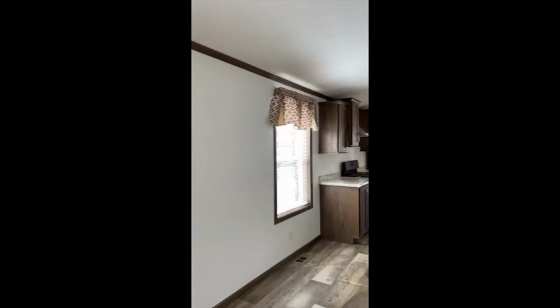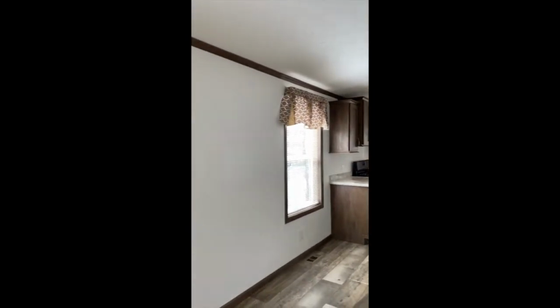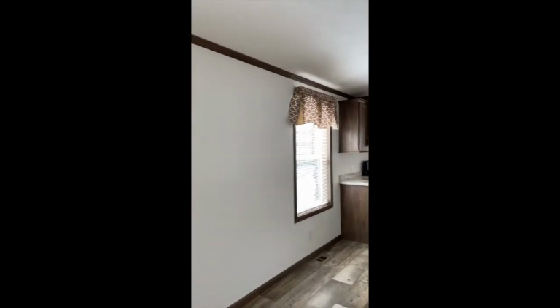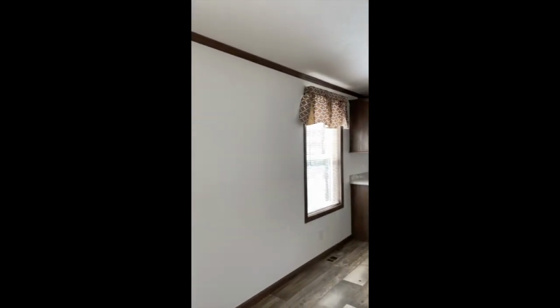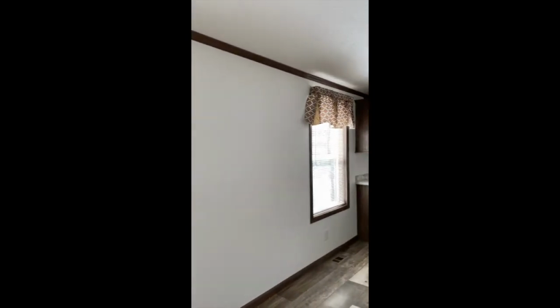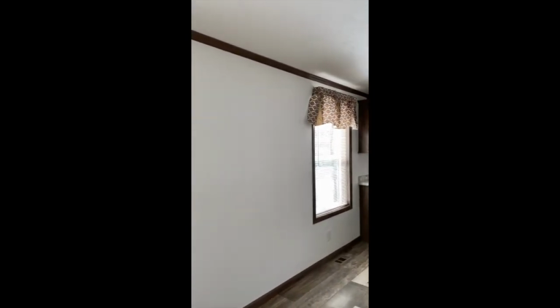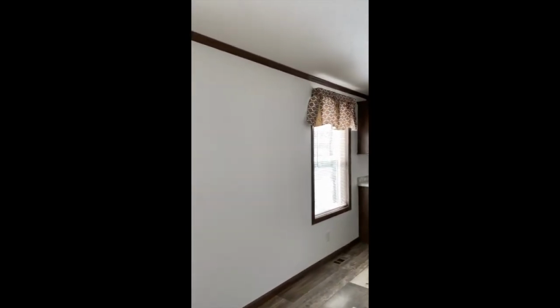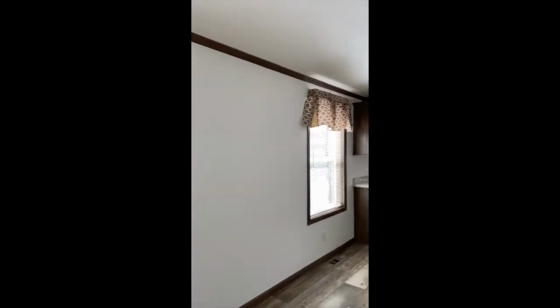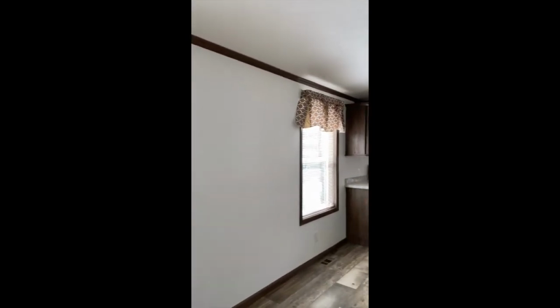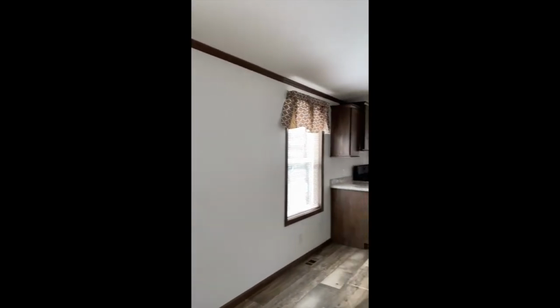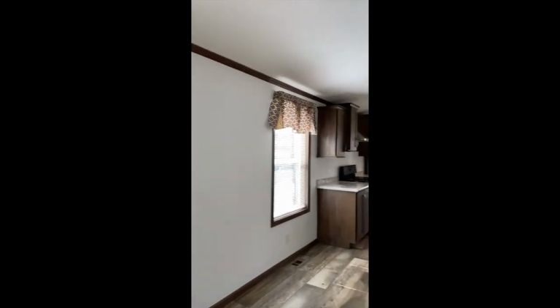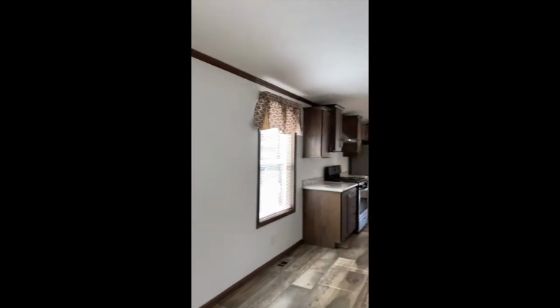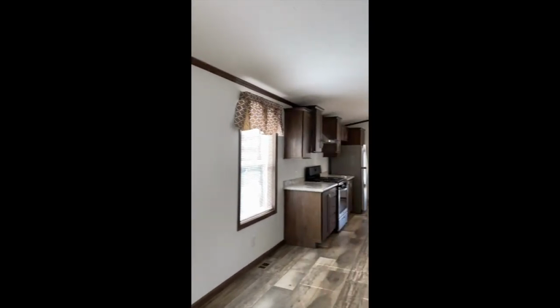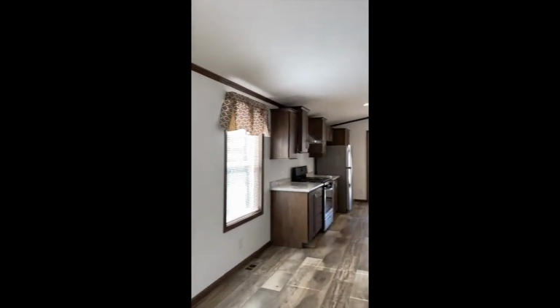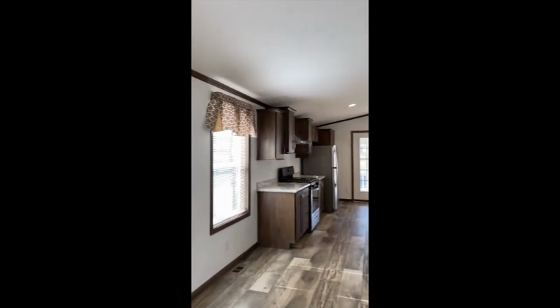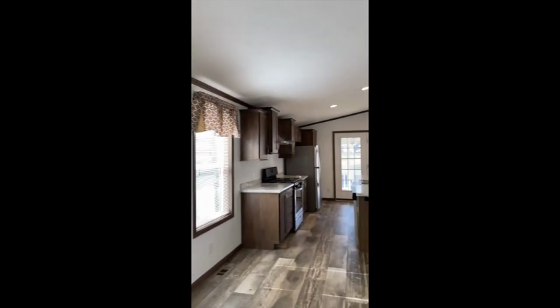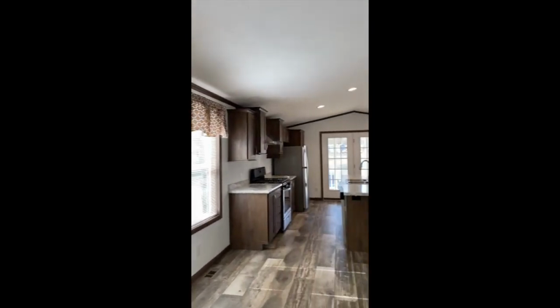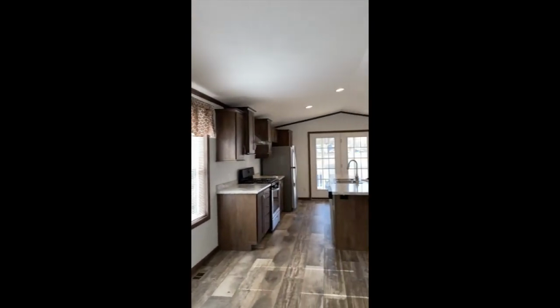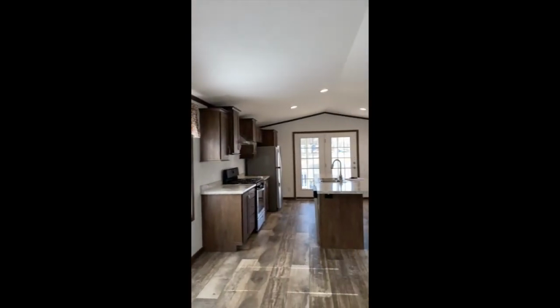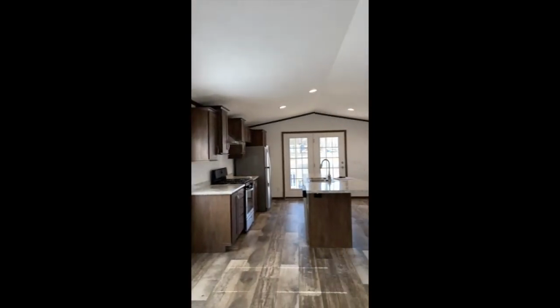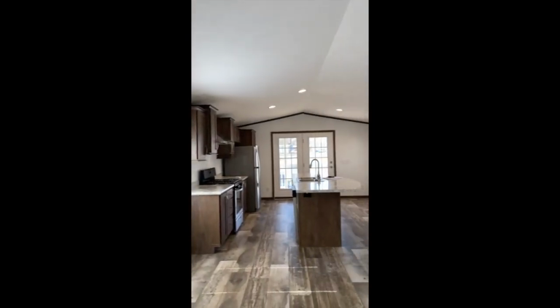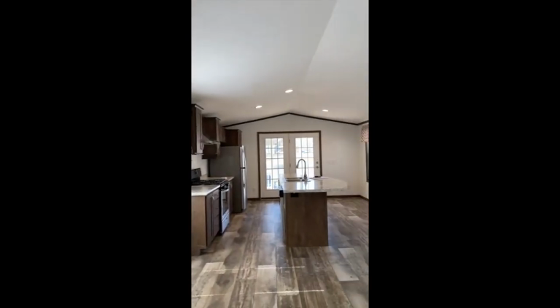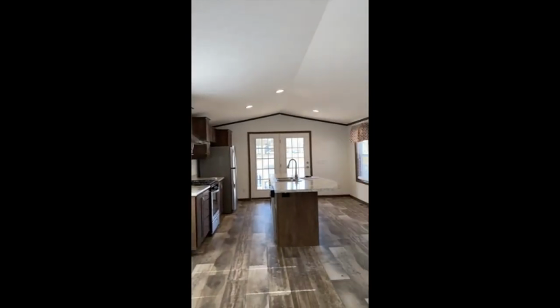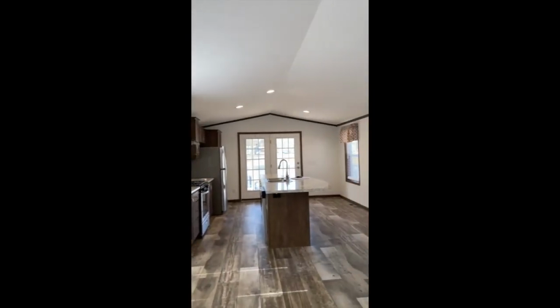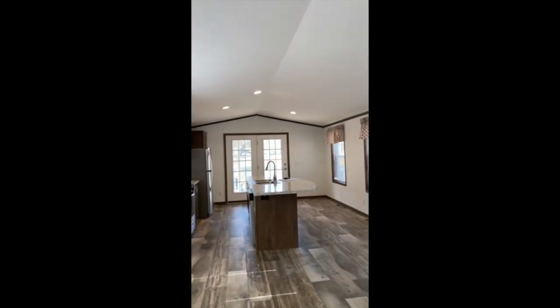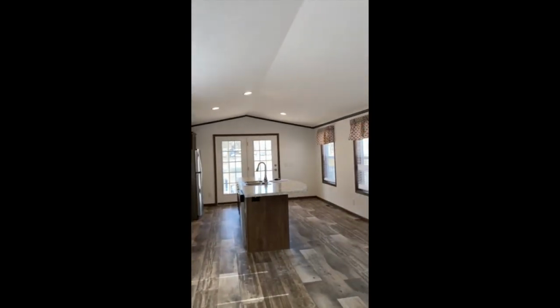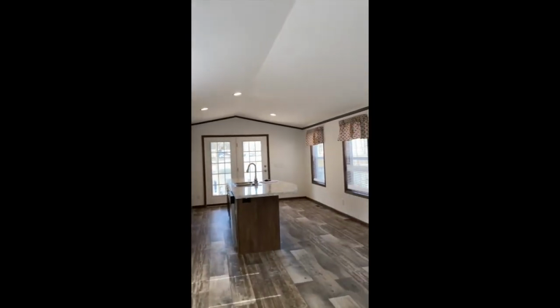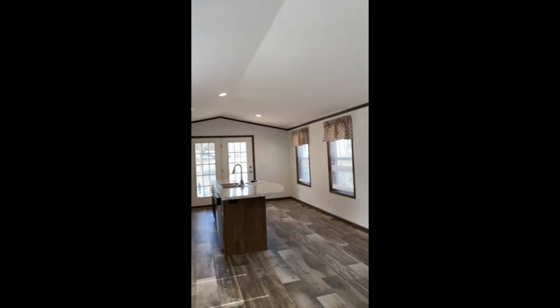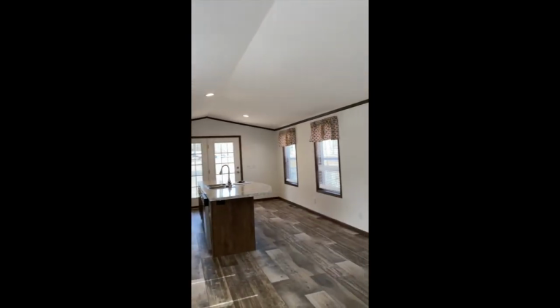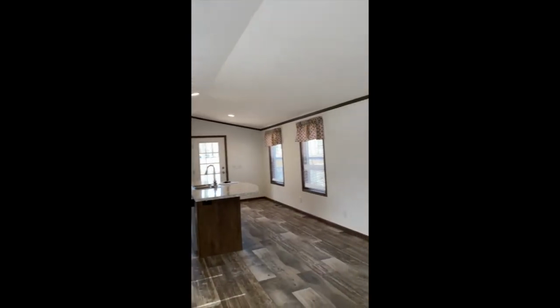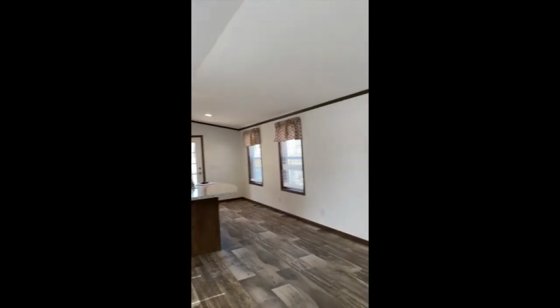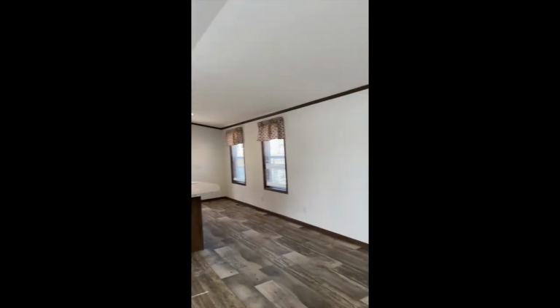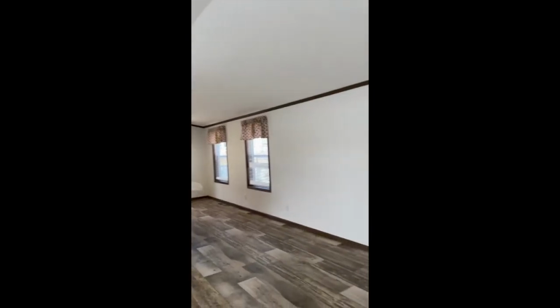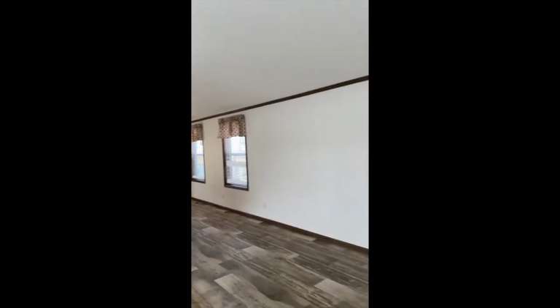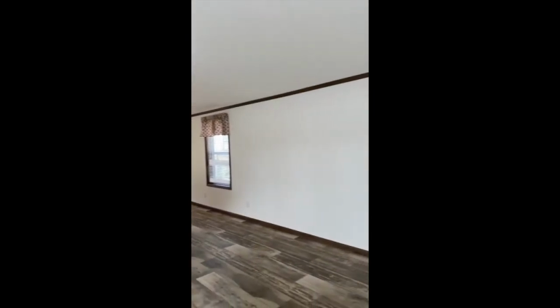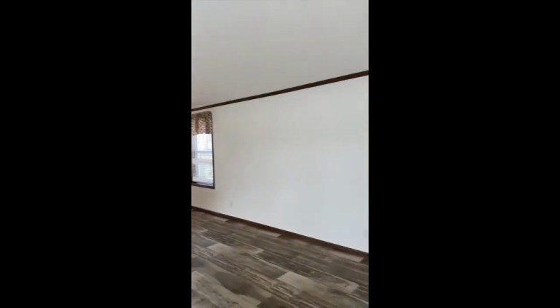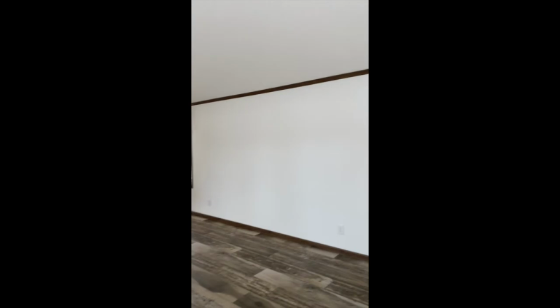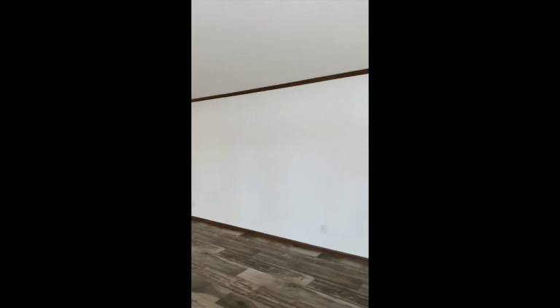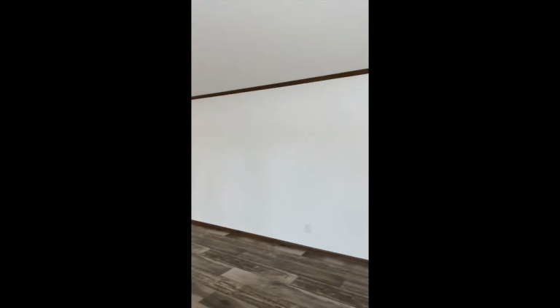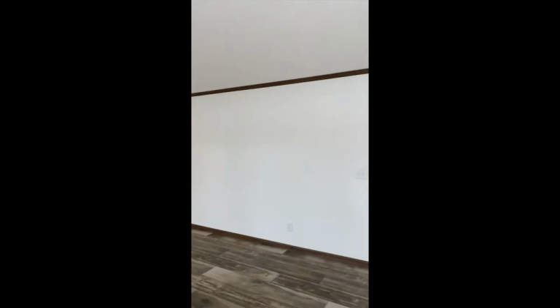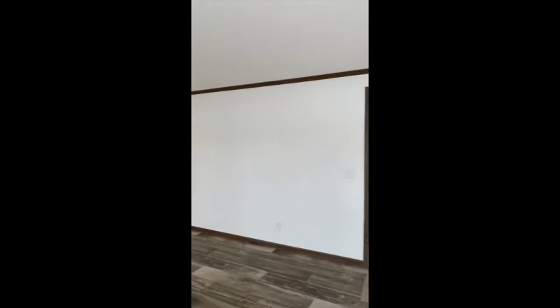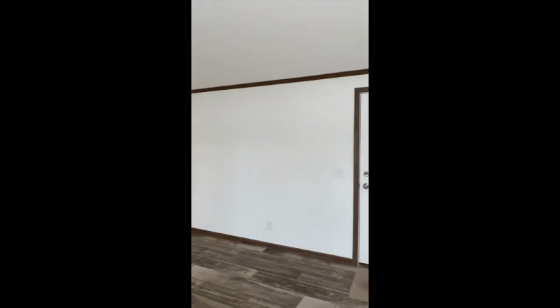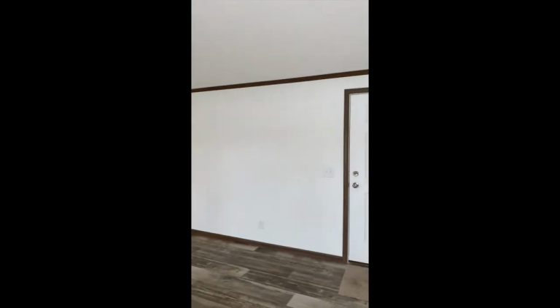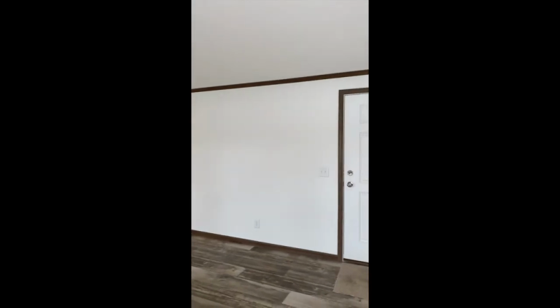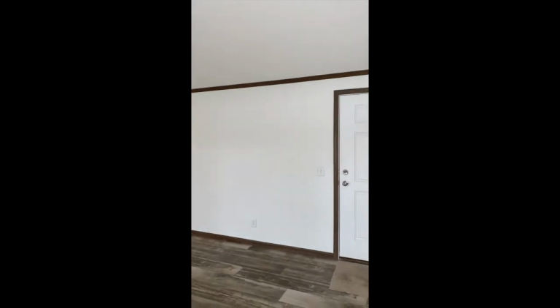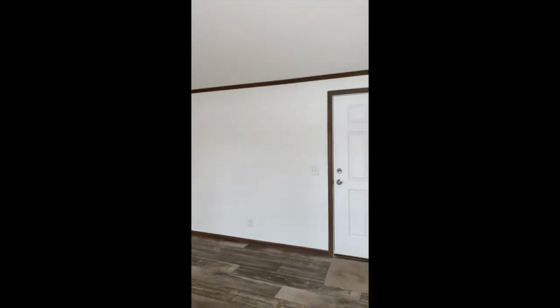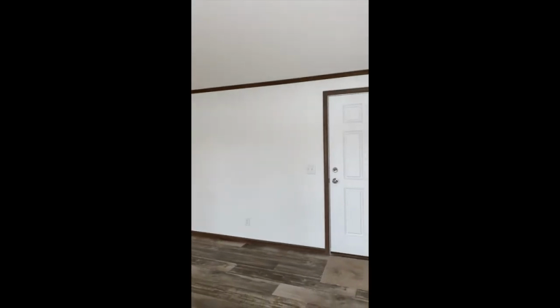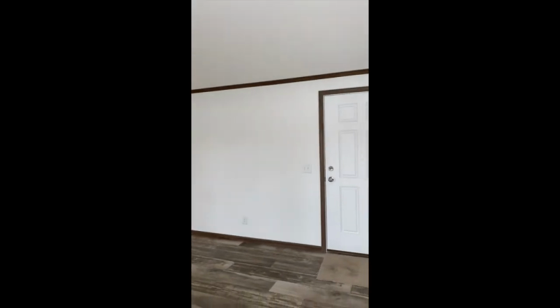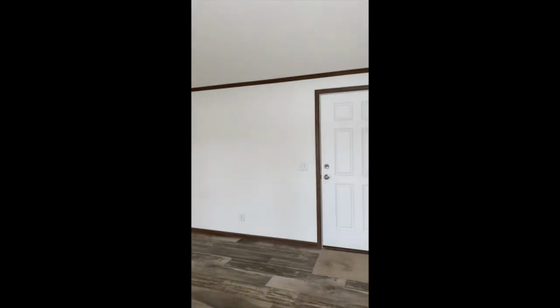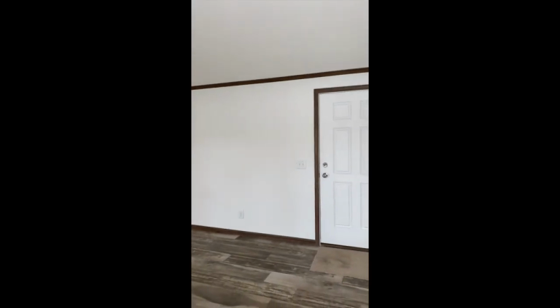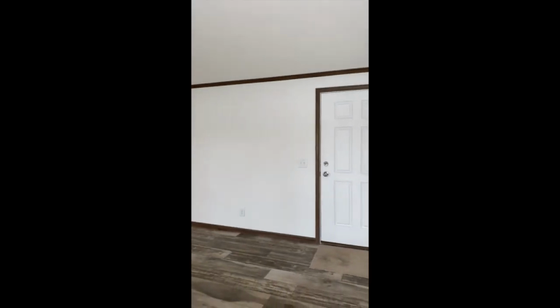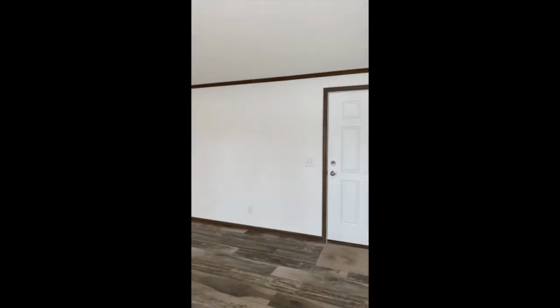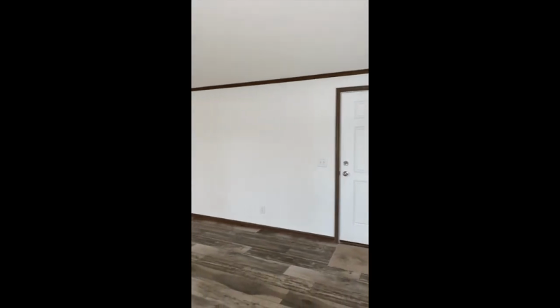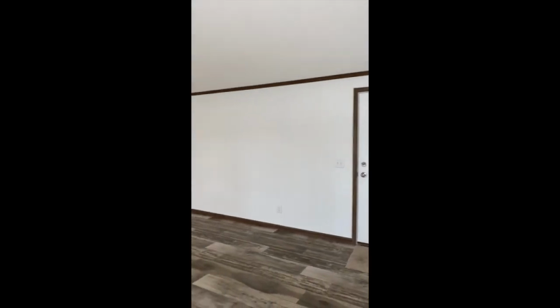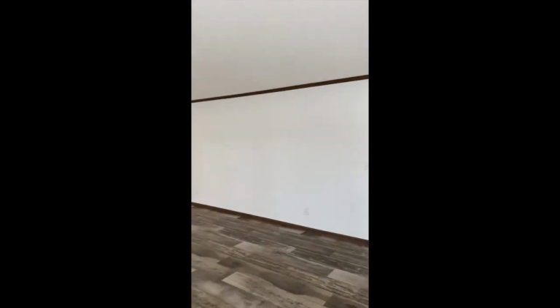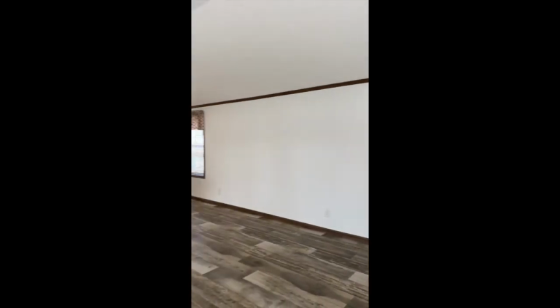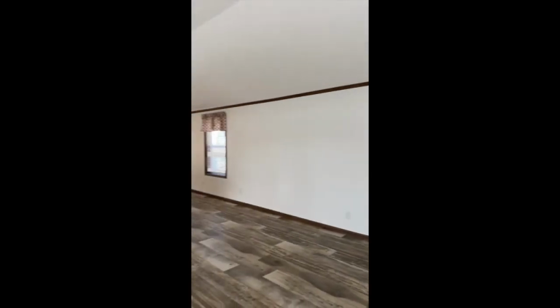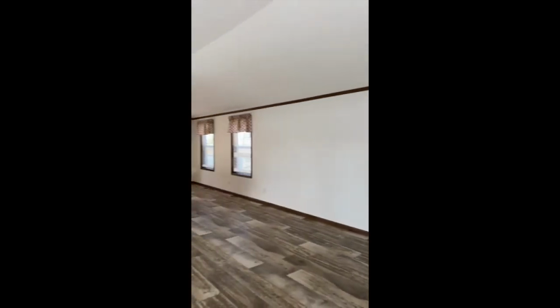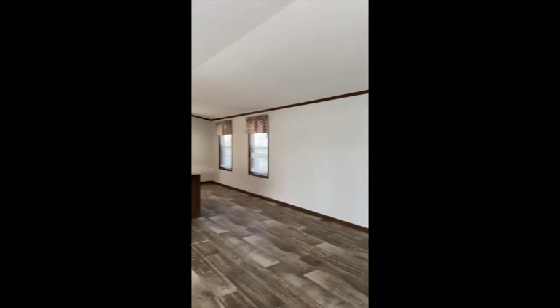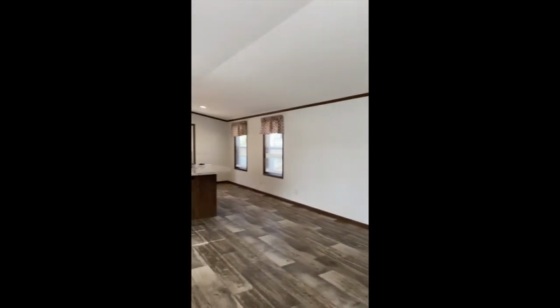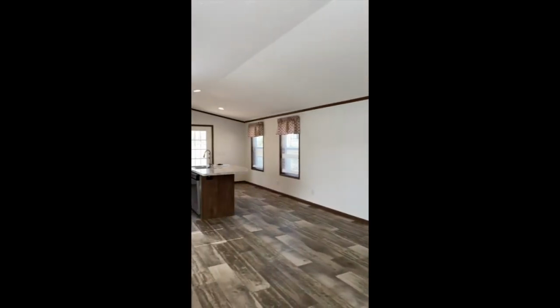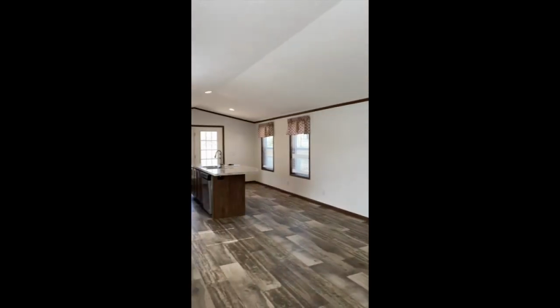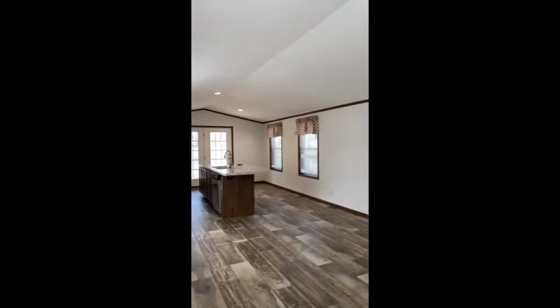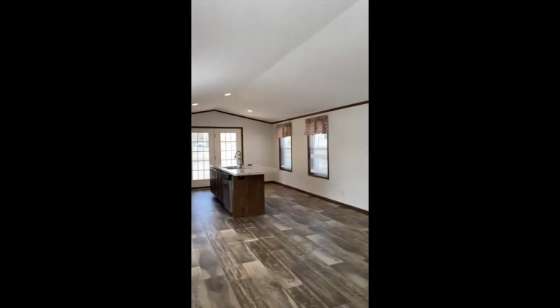The home is completely in drywall and does have a cathedral ceiling with lots of natural light.